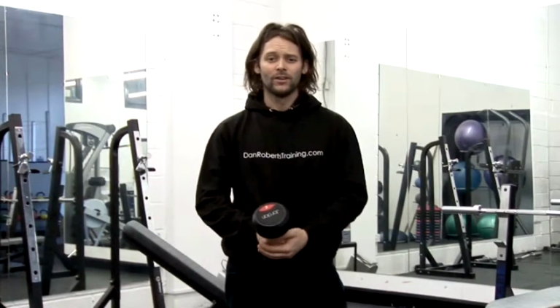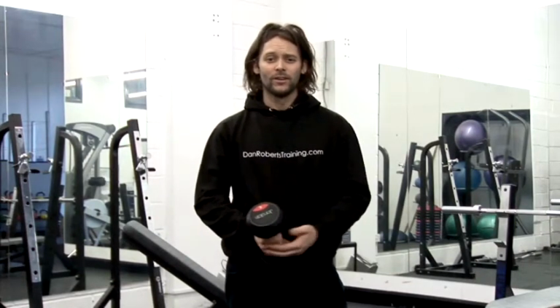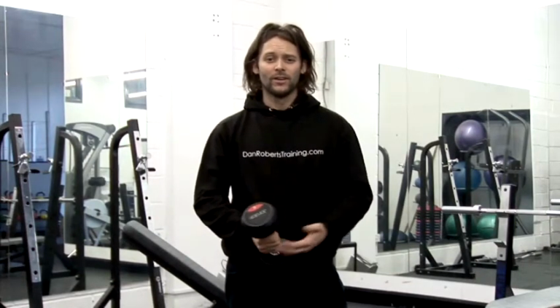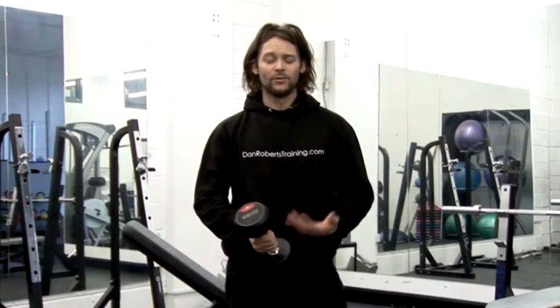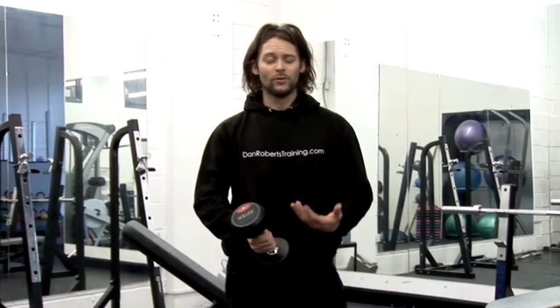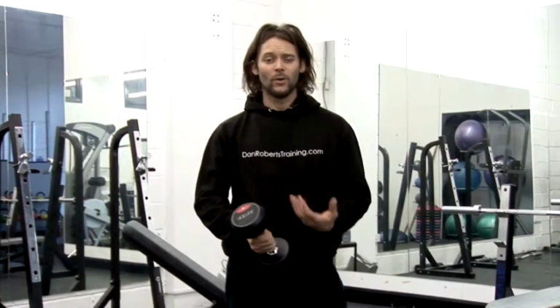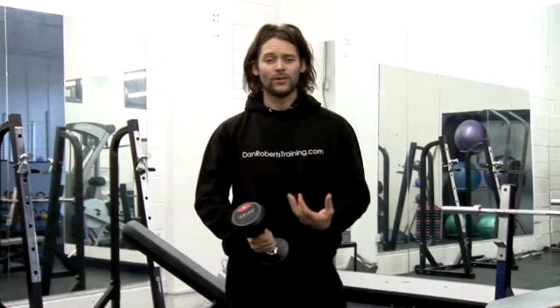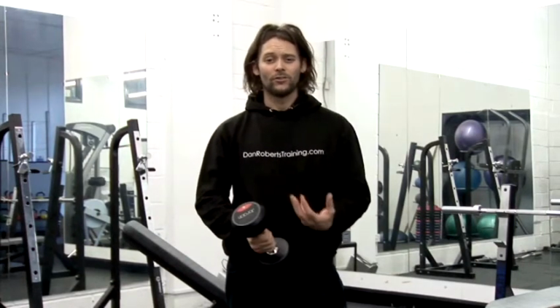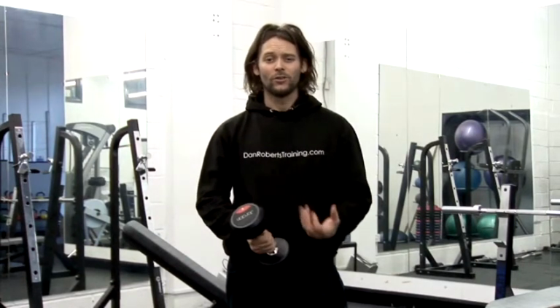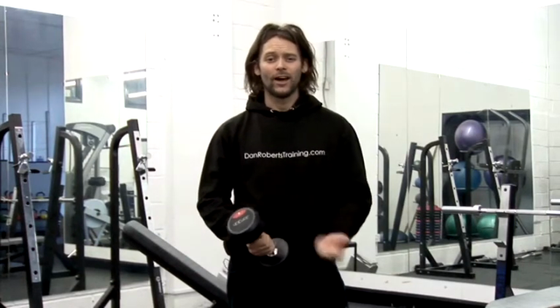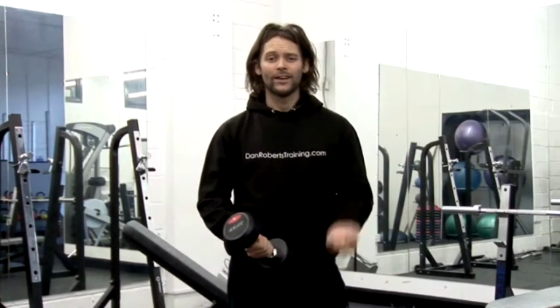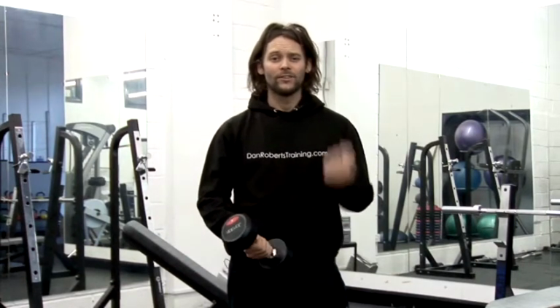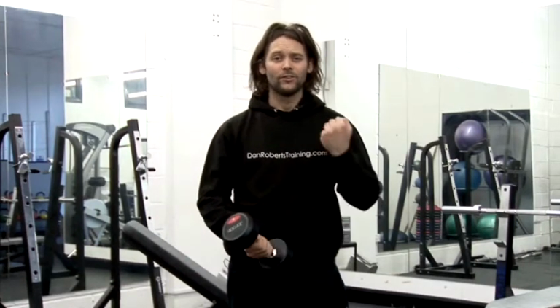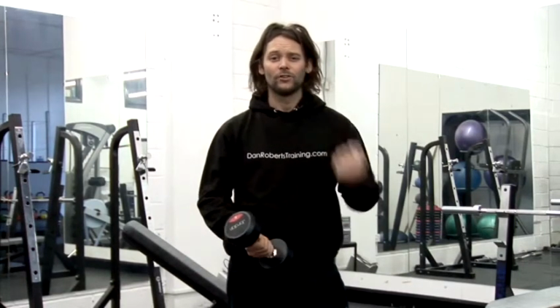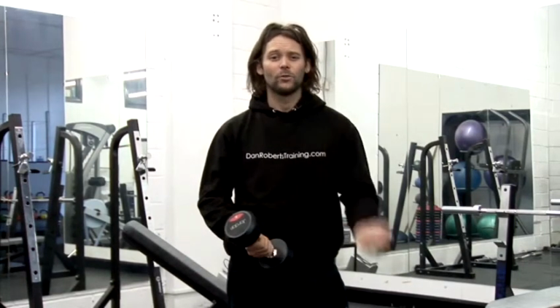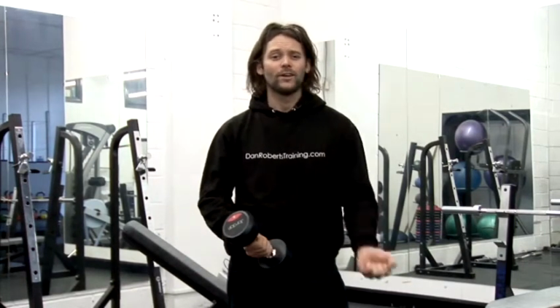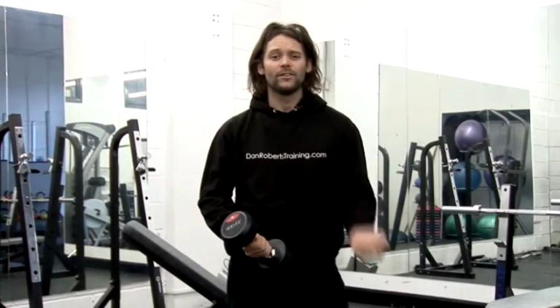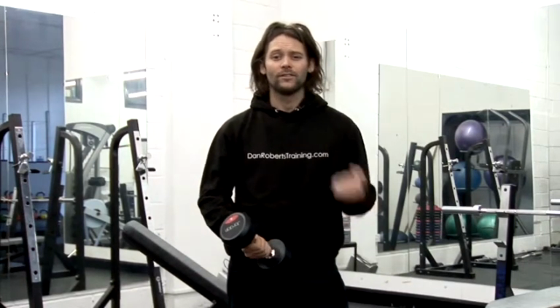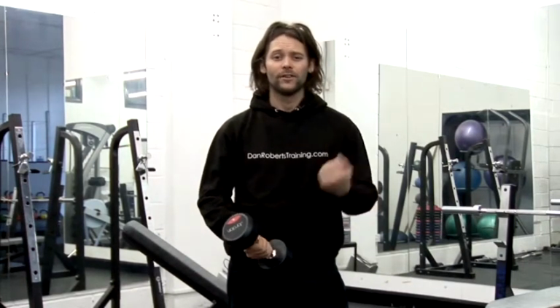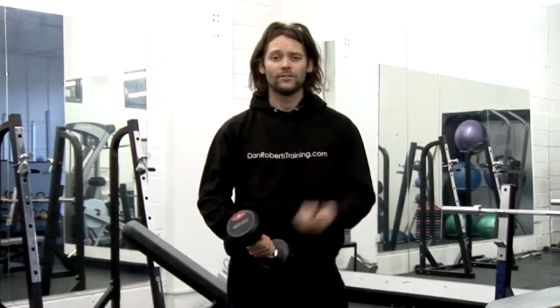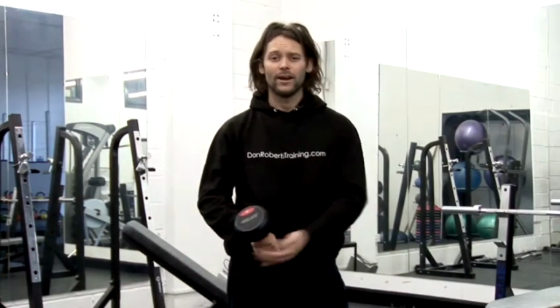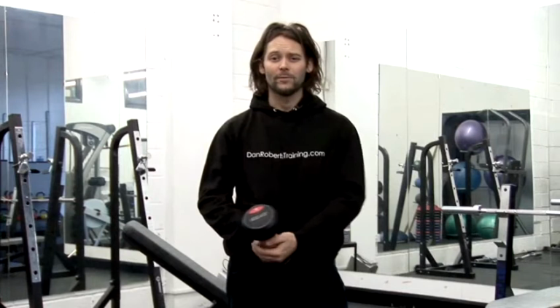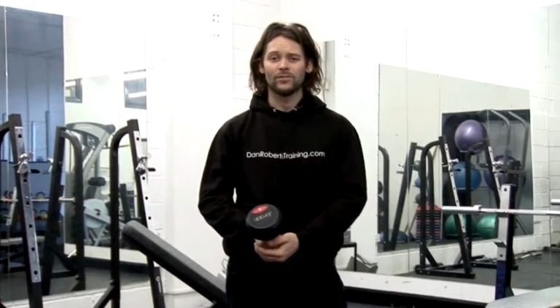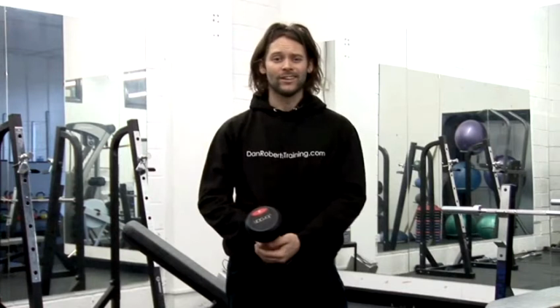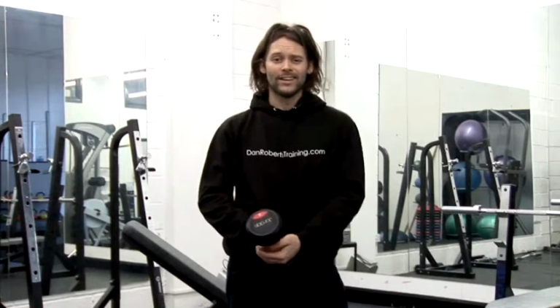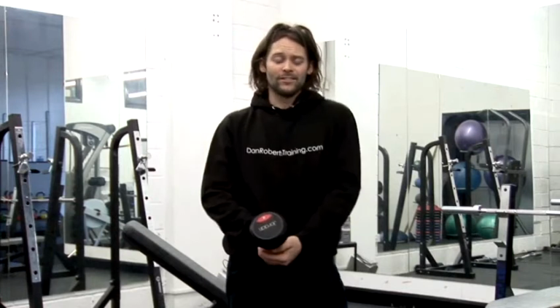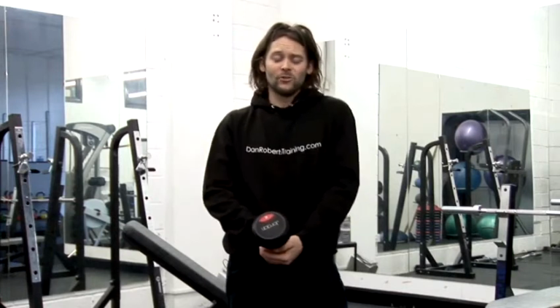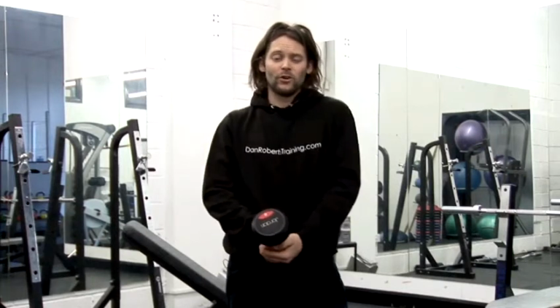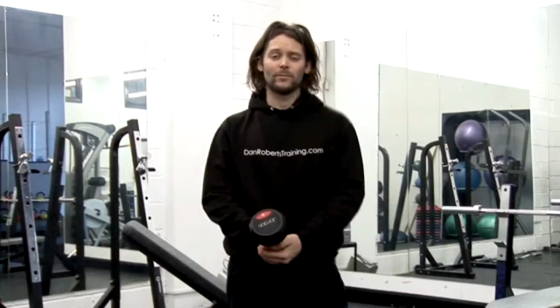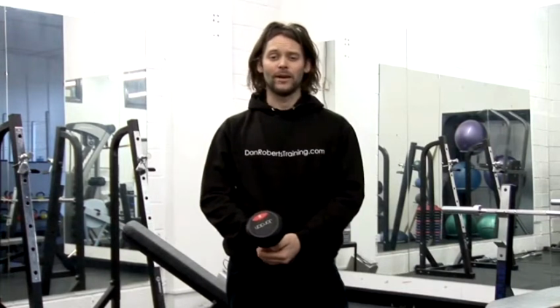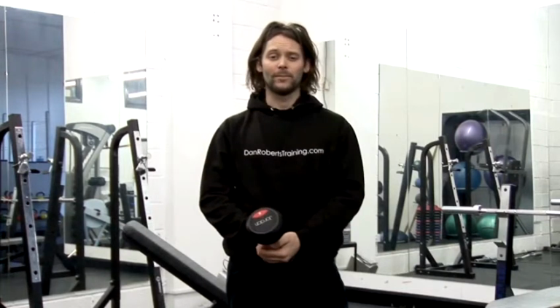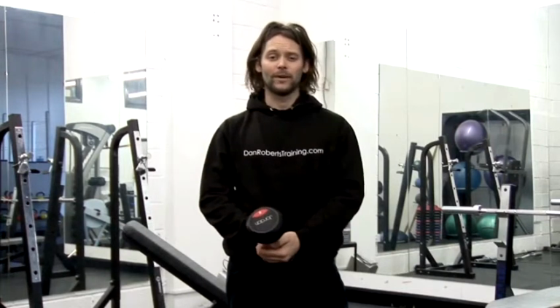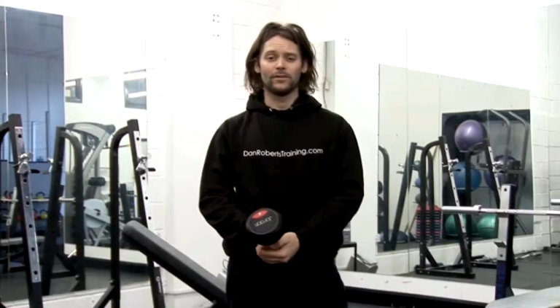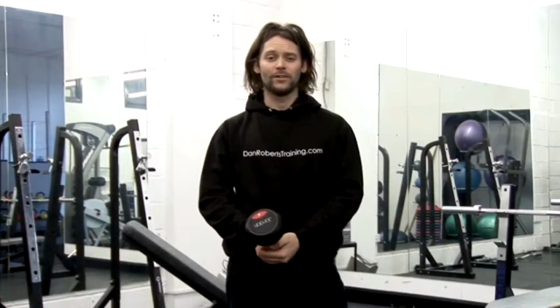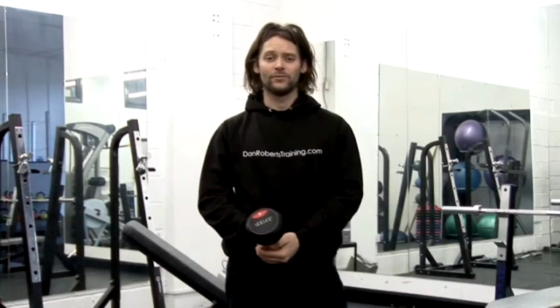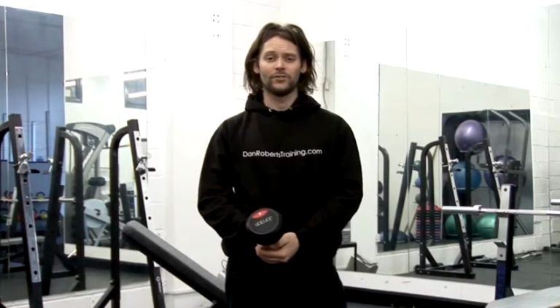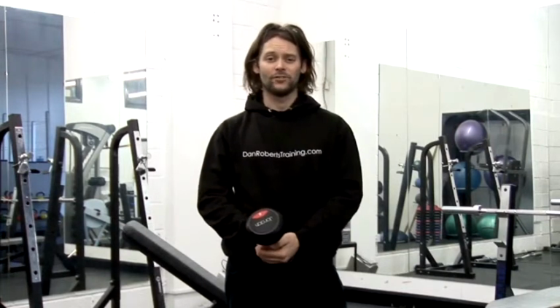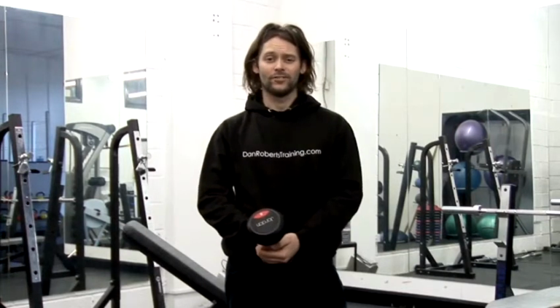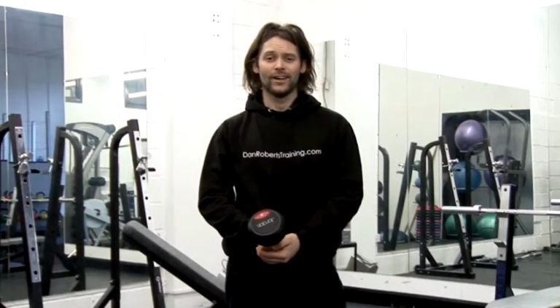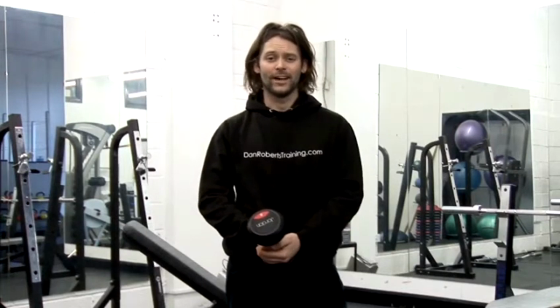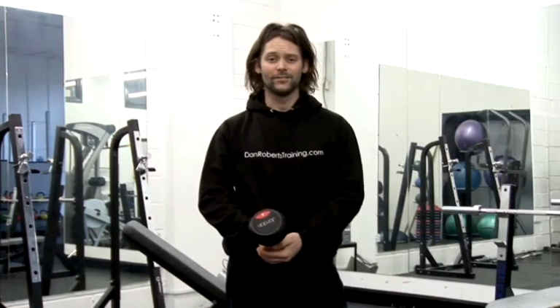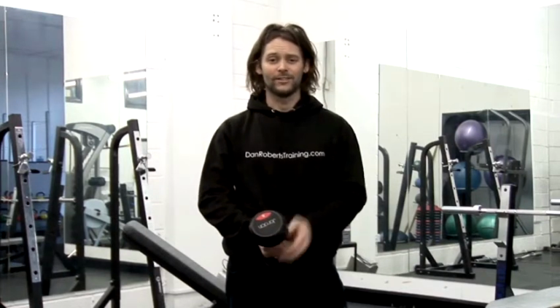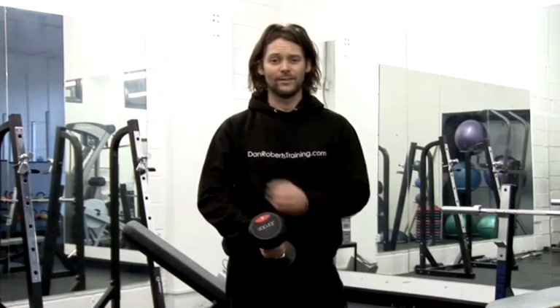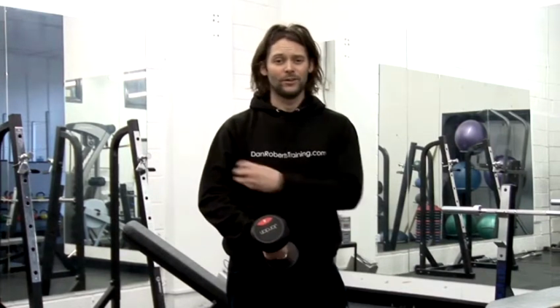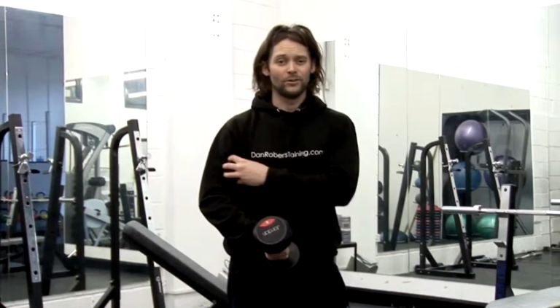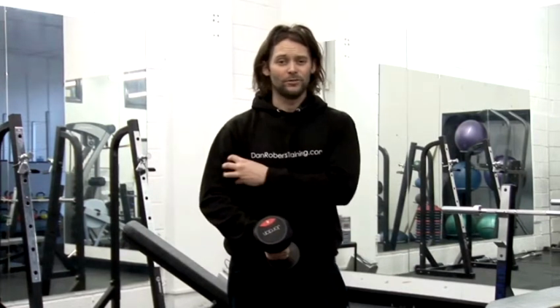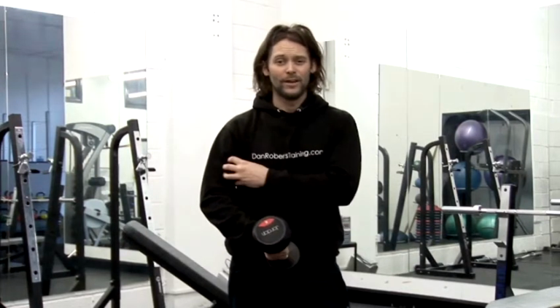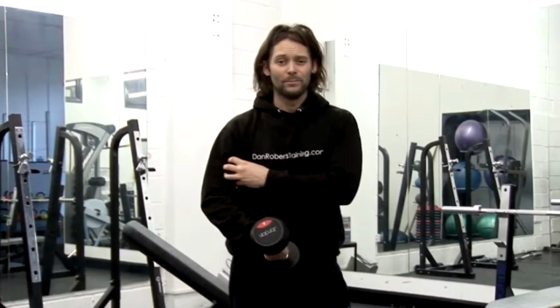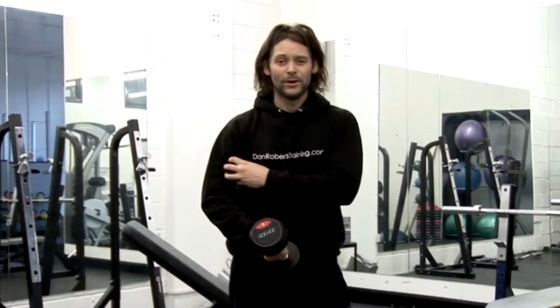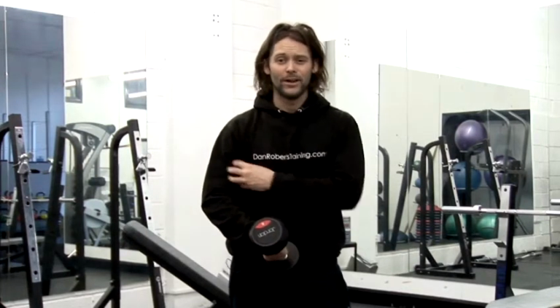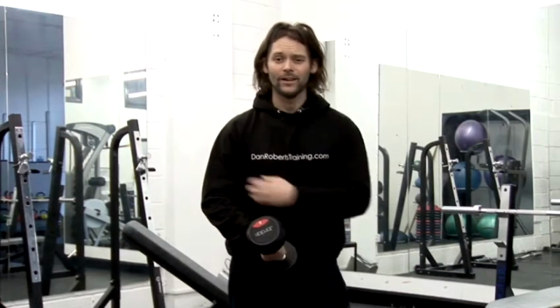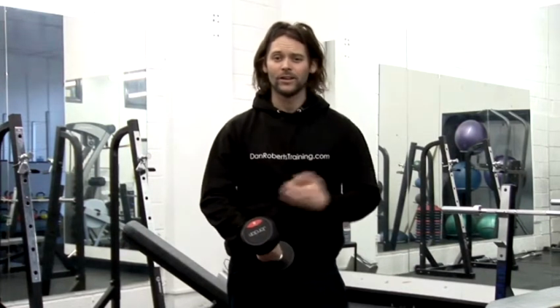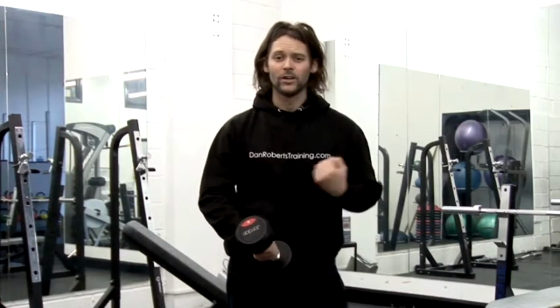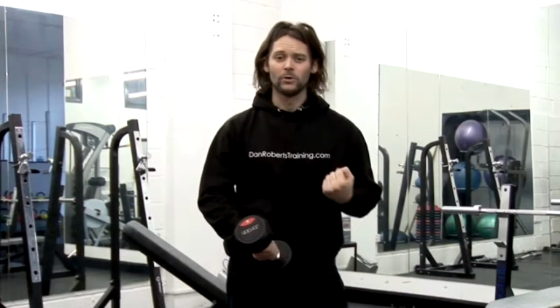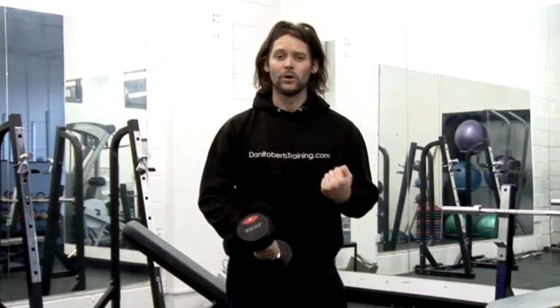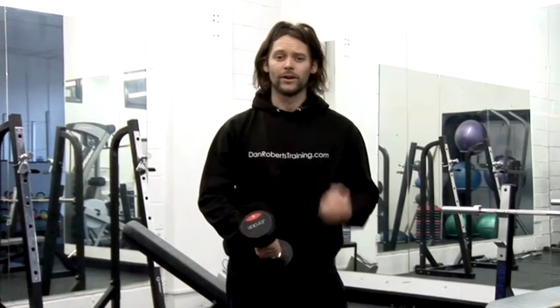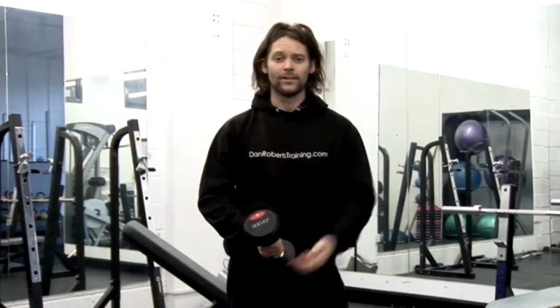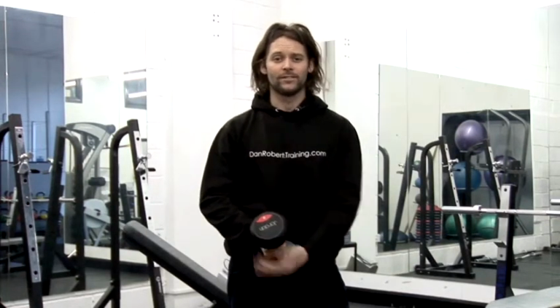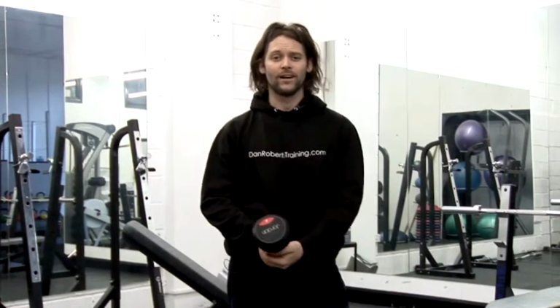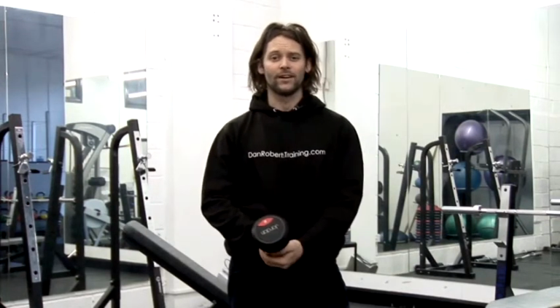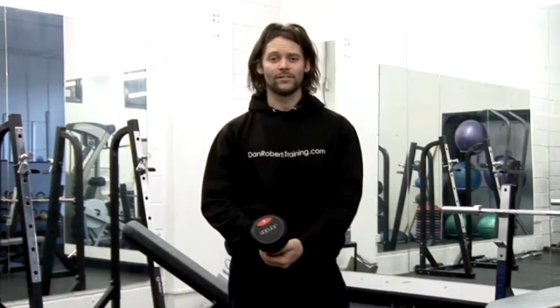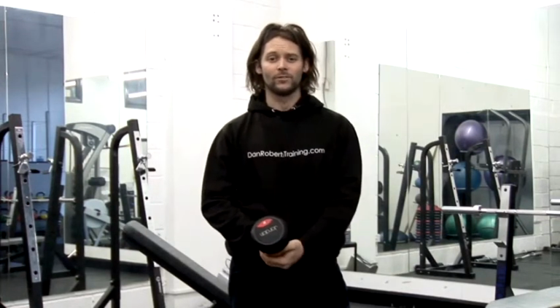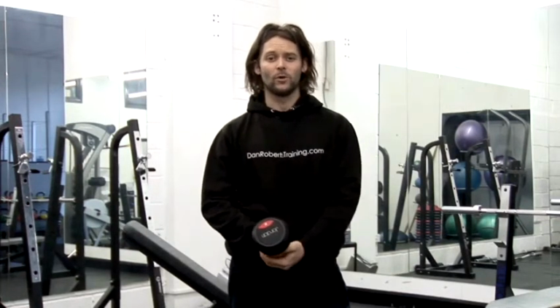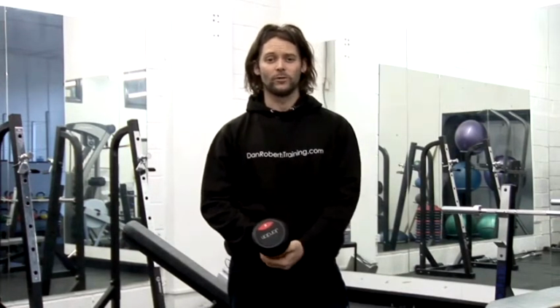If you do a weight too light, you're doing 20-30 reps, it's not going to make a big enough difference, and even though you'll feel it burning, you won't get the size you want.